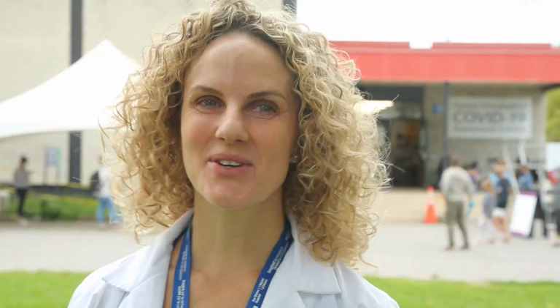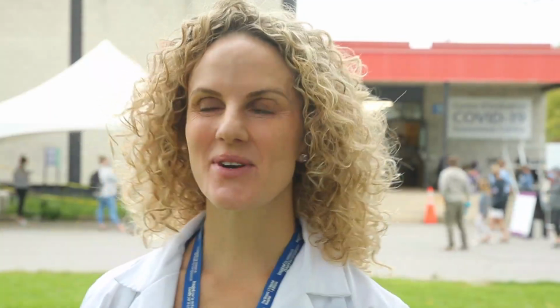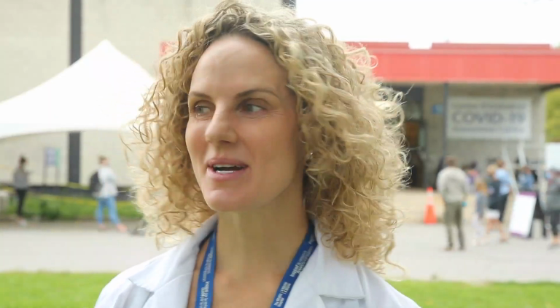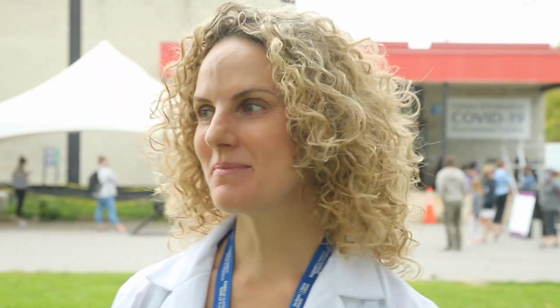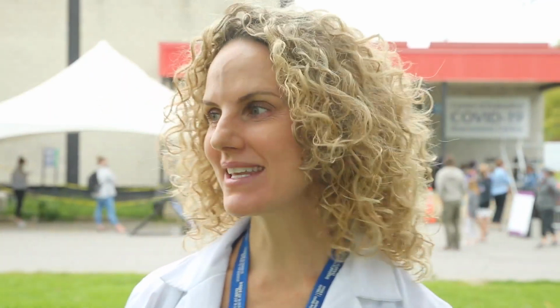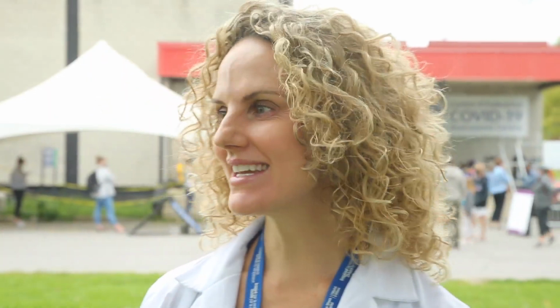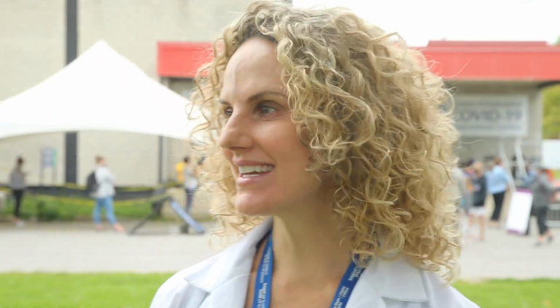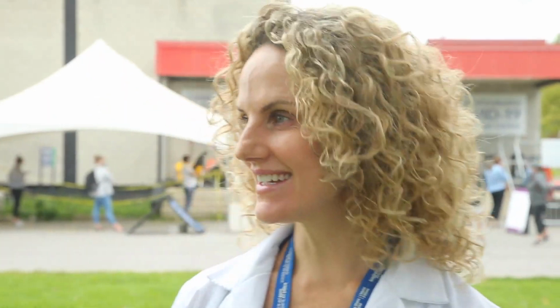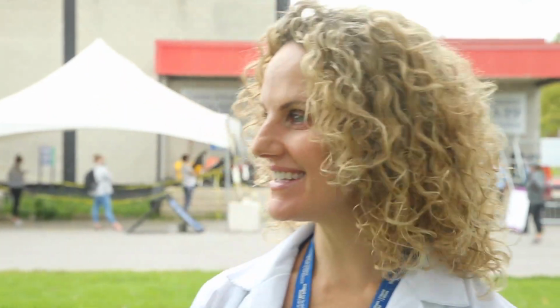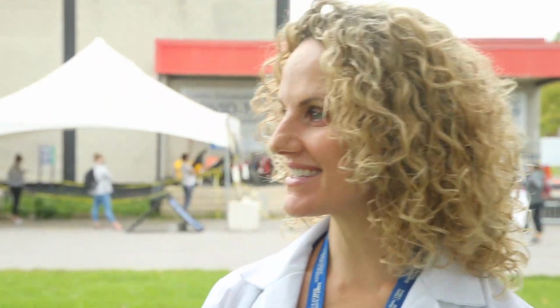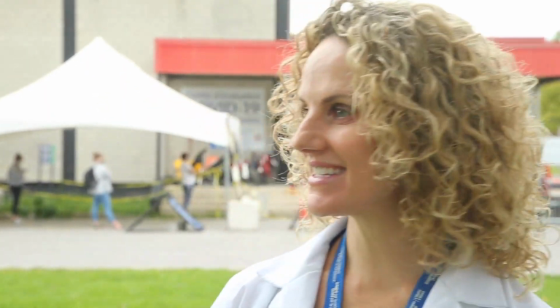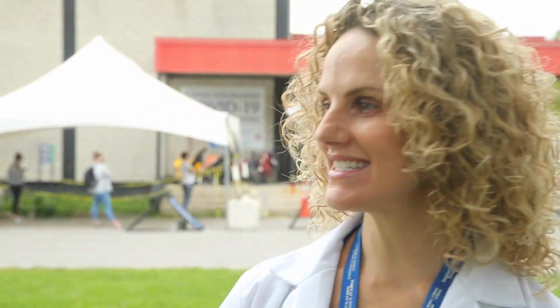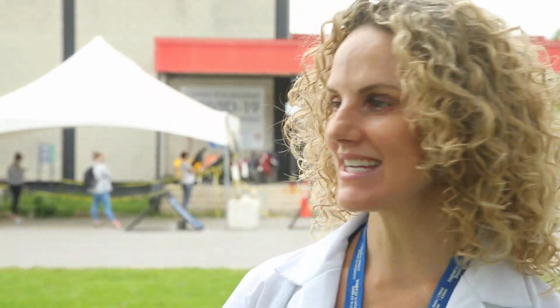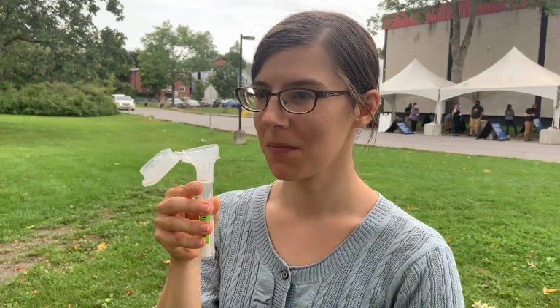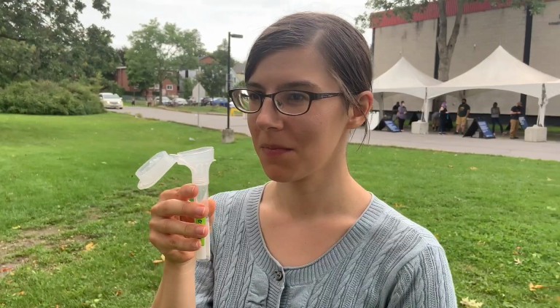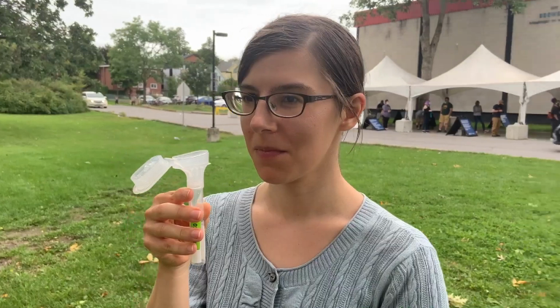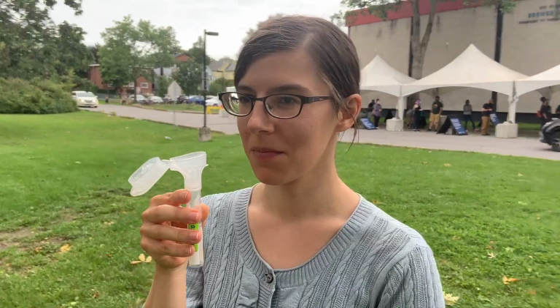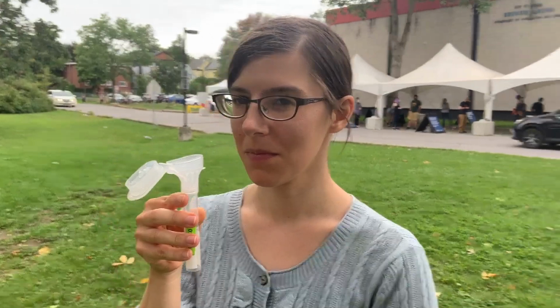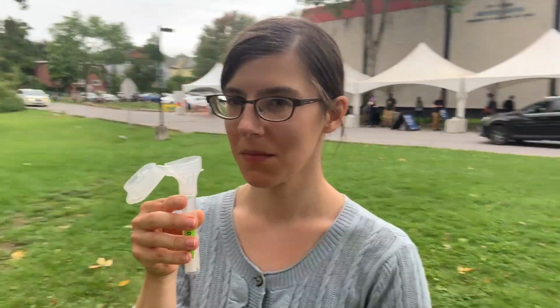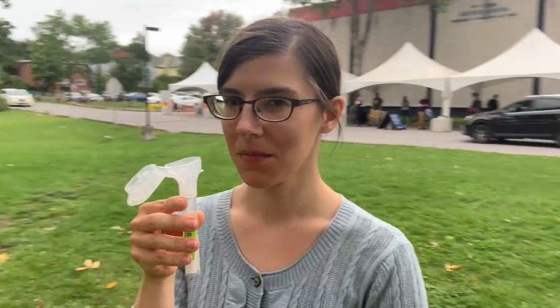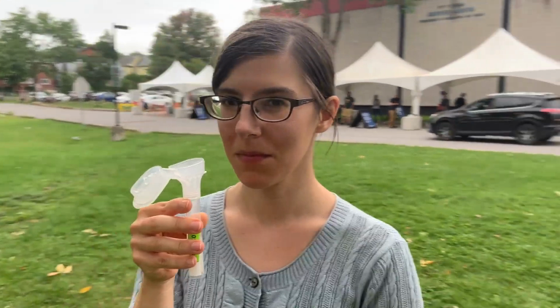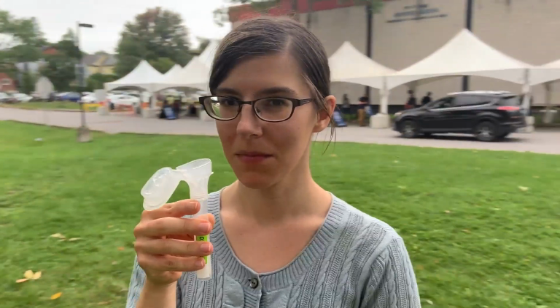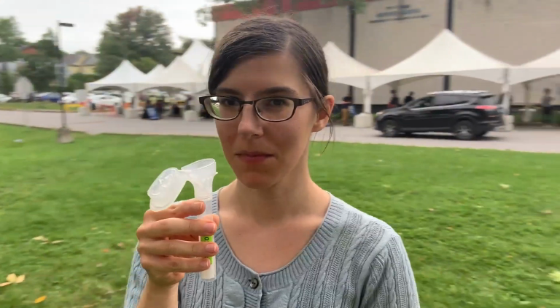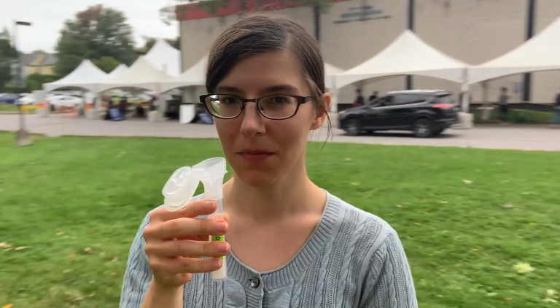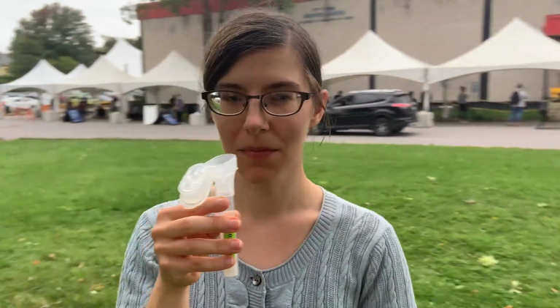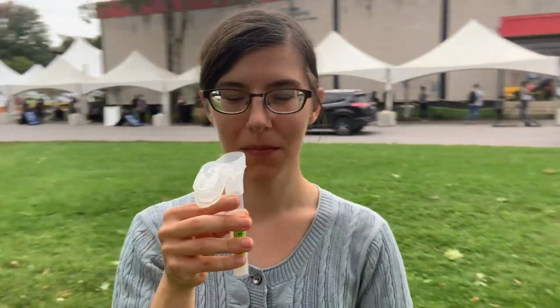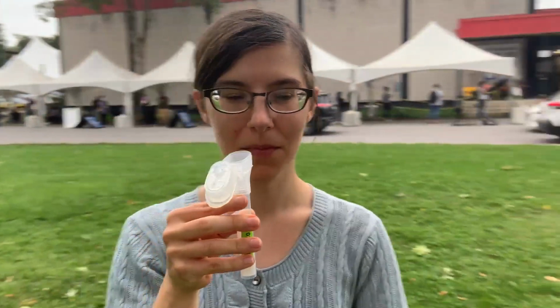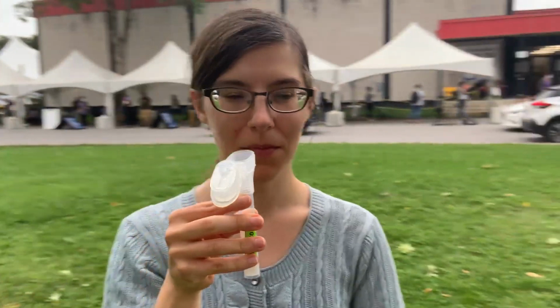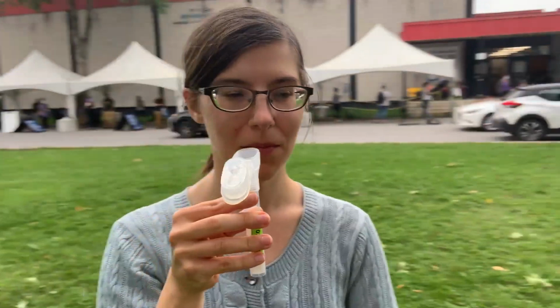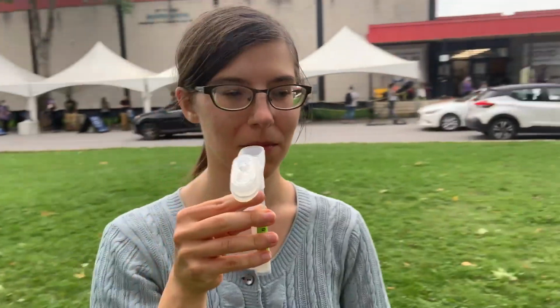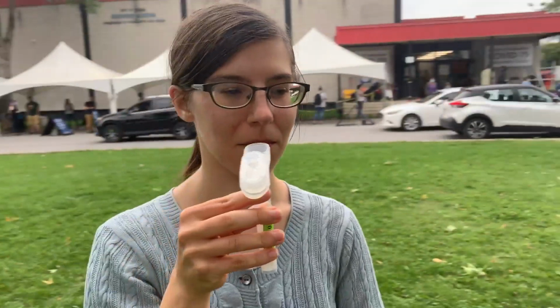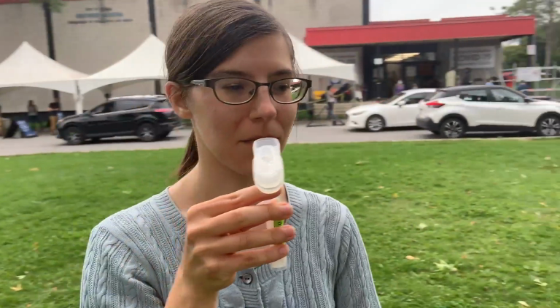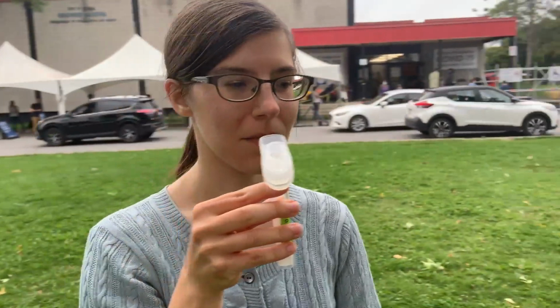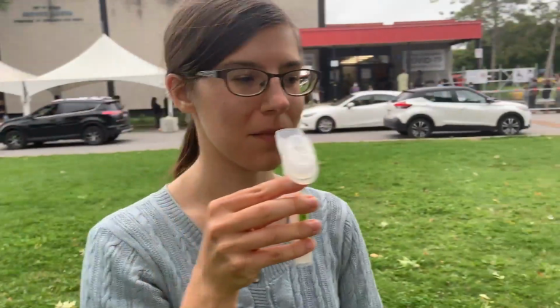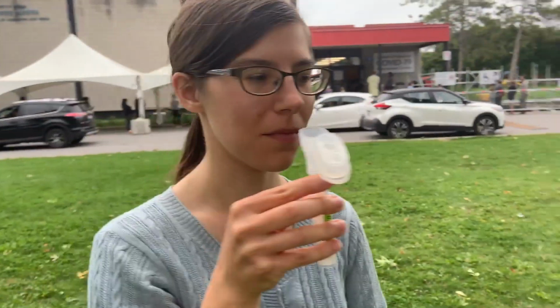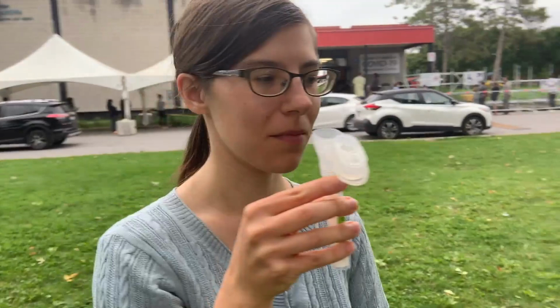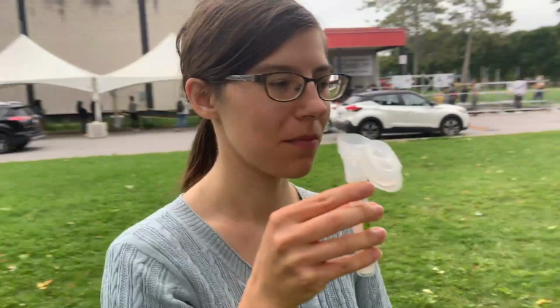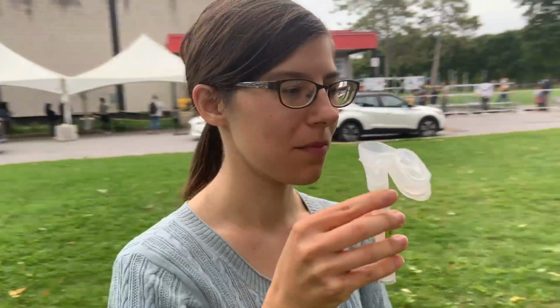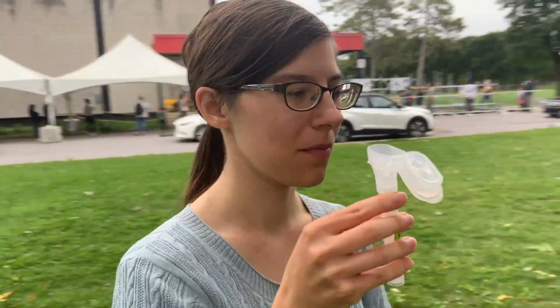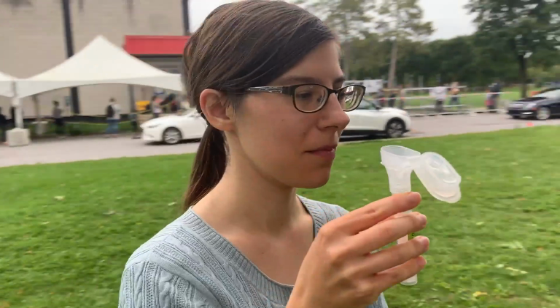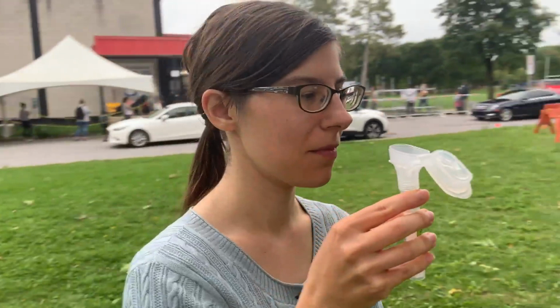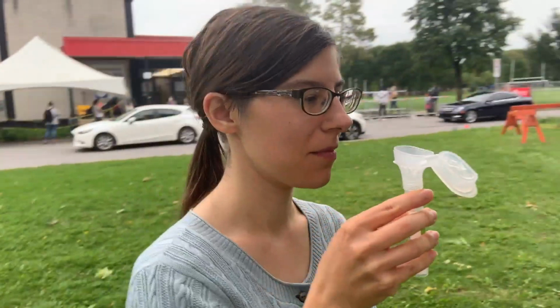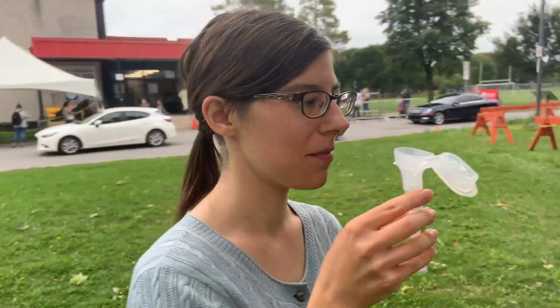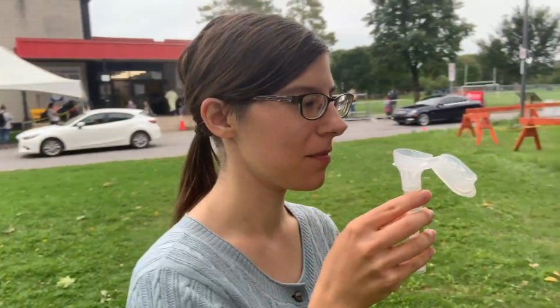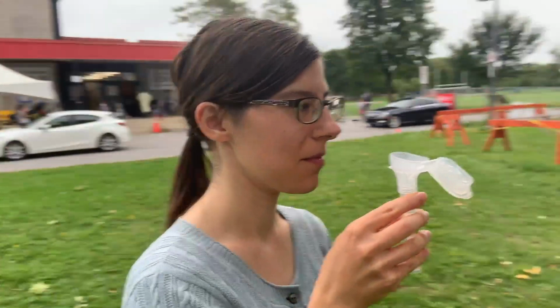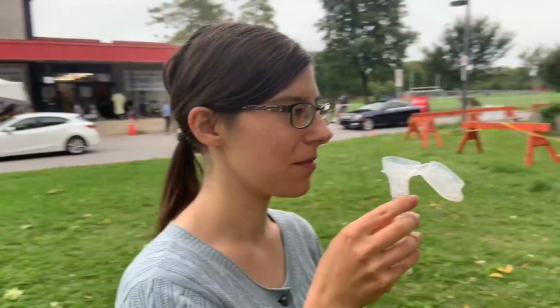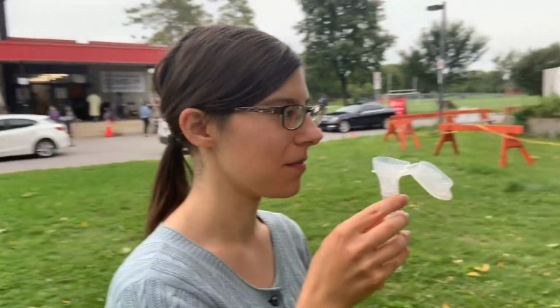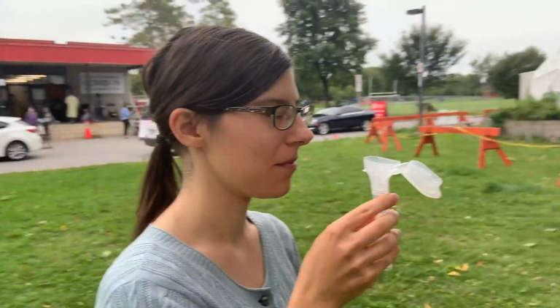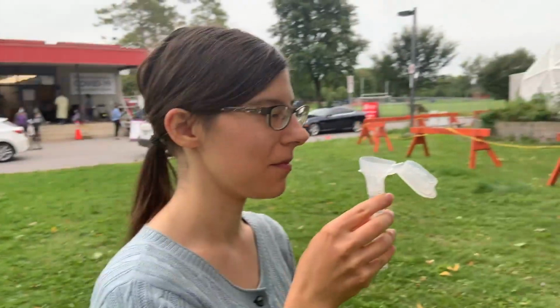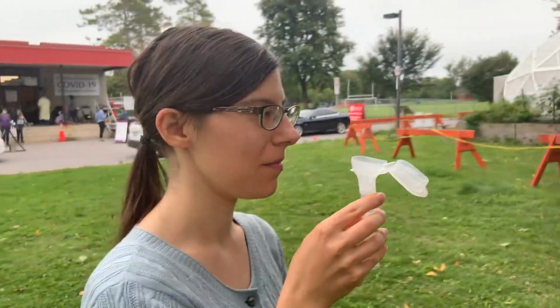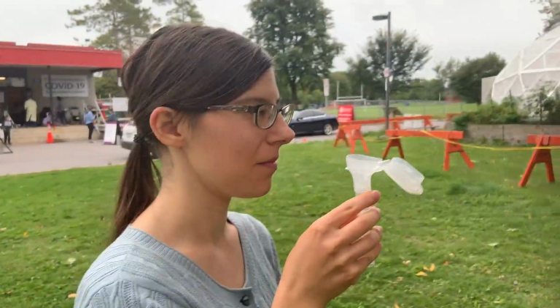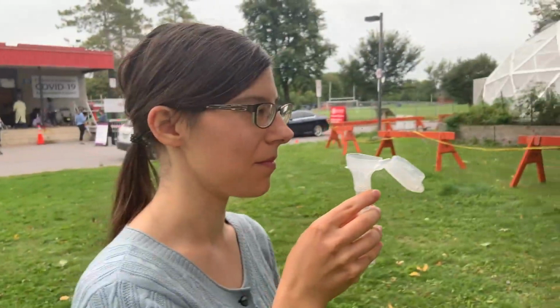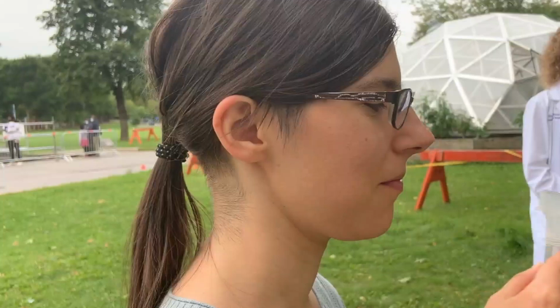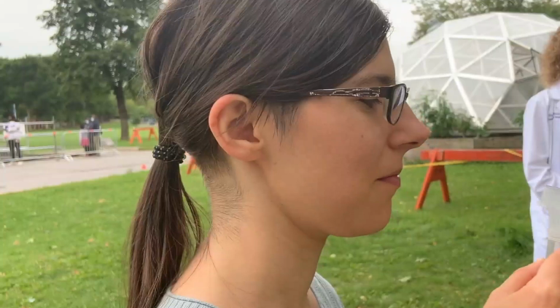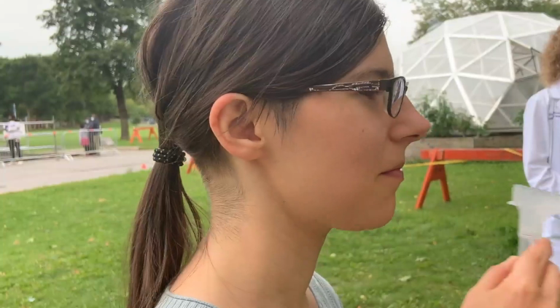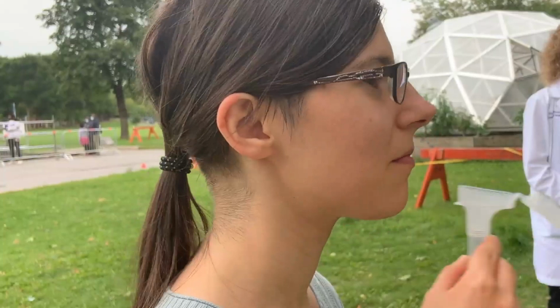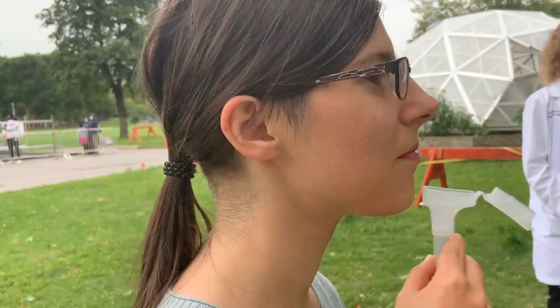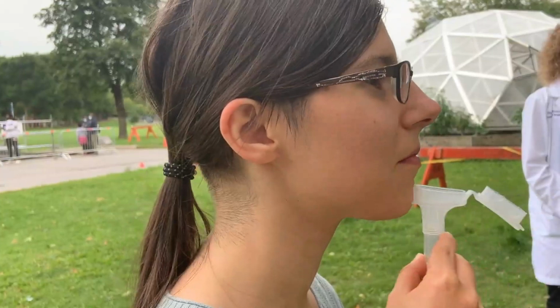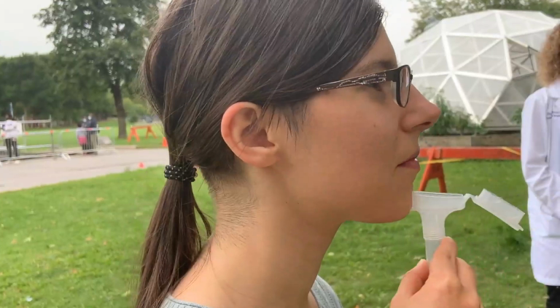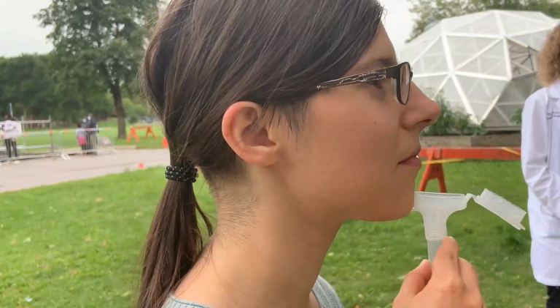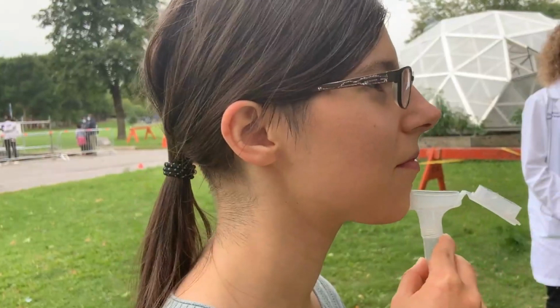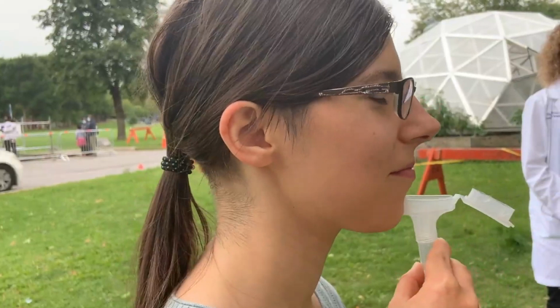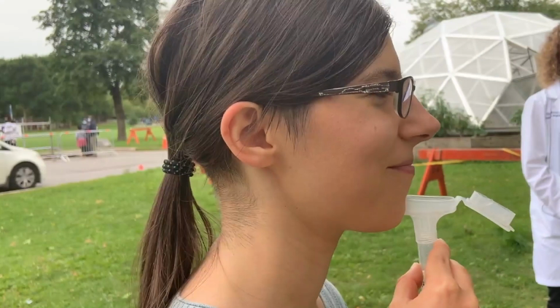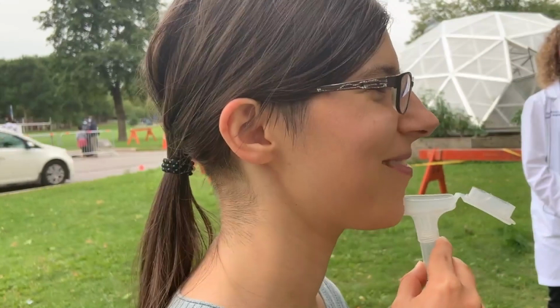So Amelia is going to demonstrate us doing a saliva test. So Amelia, come on in.